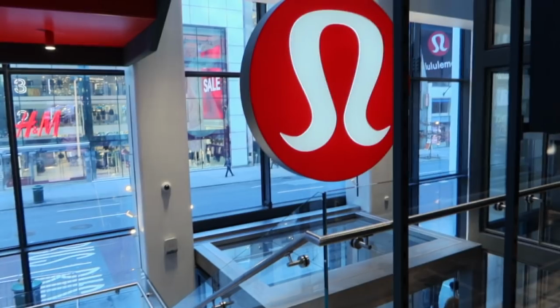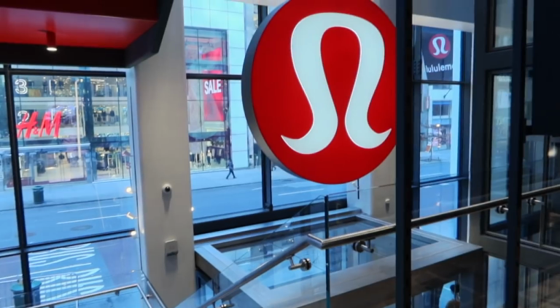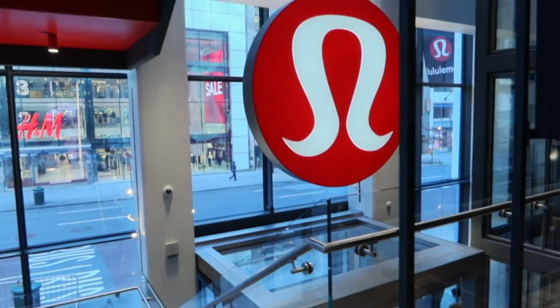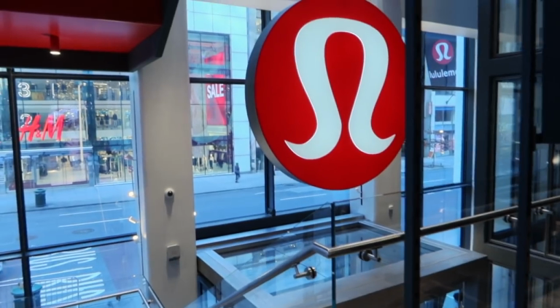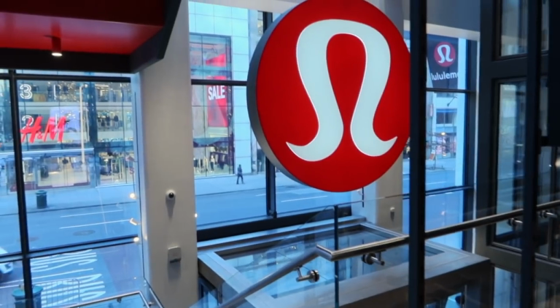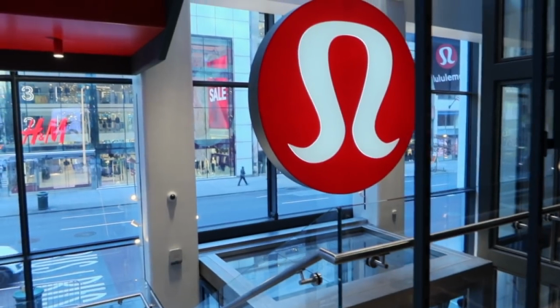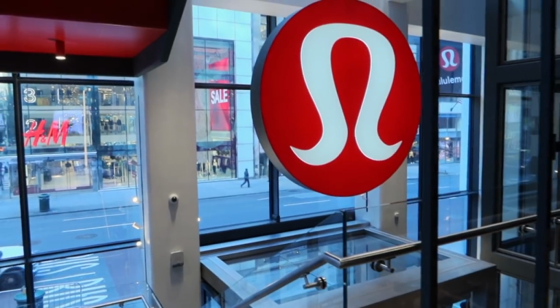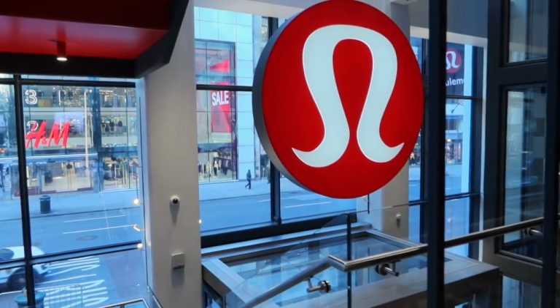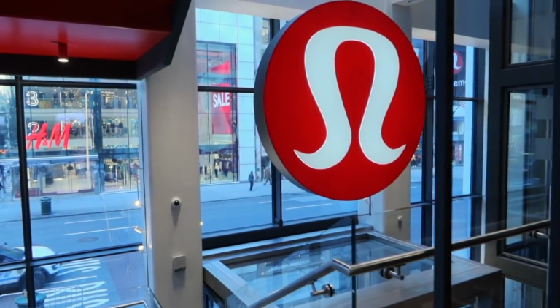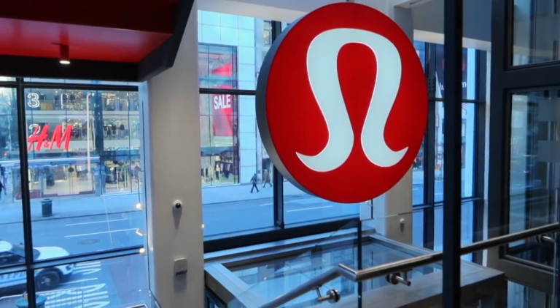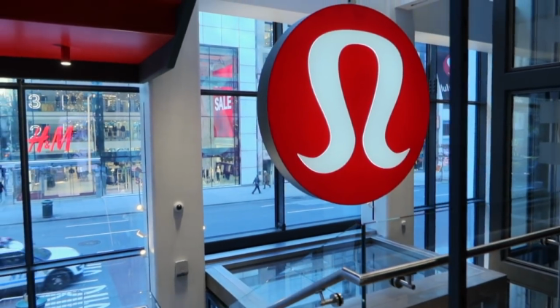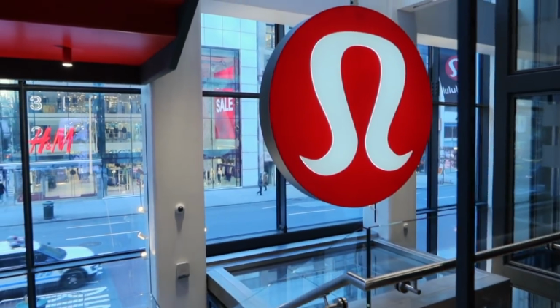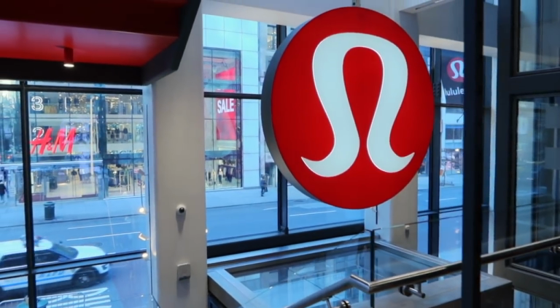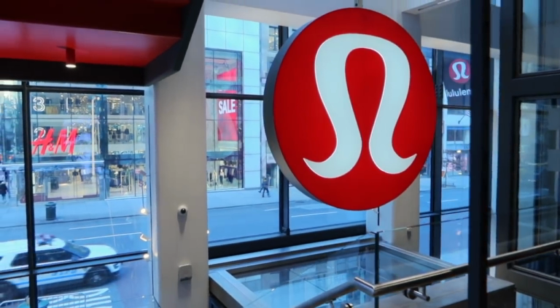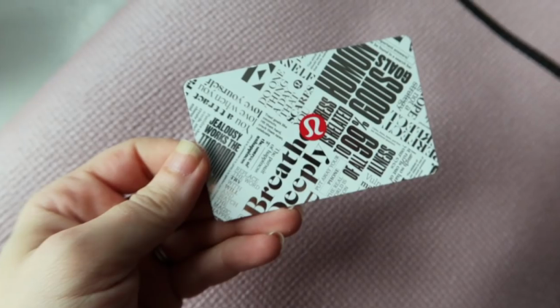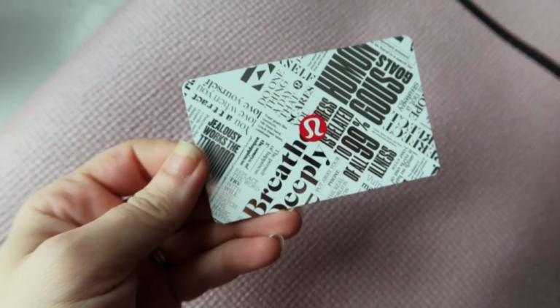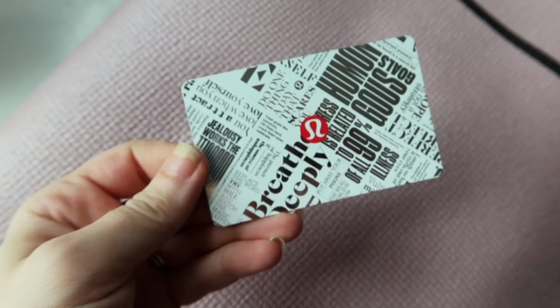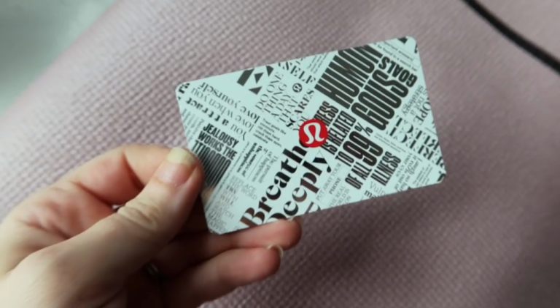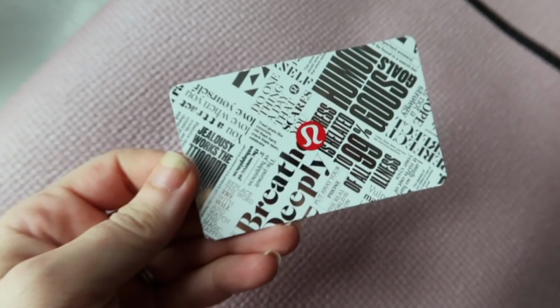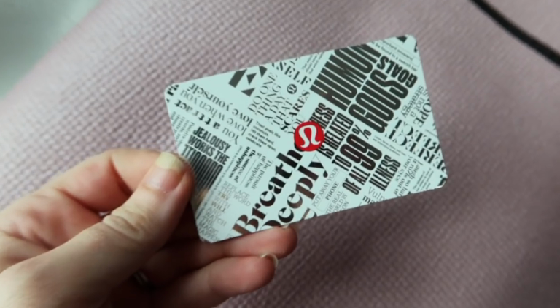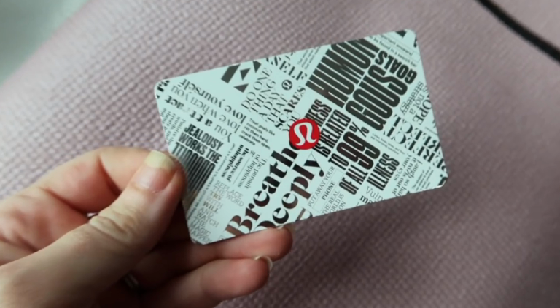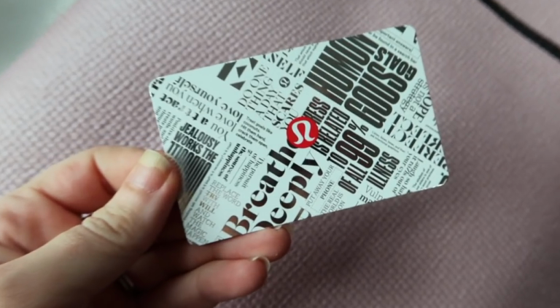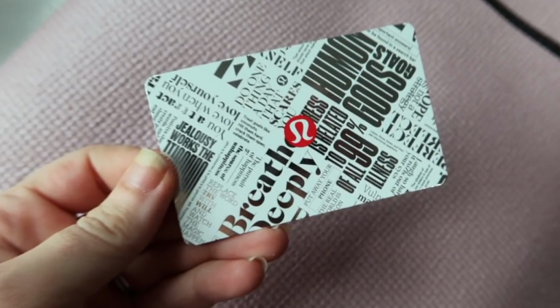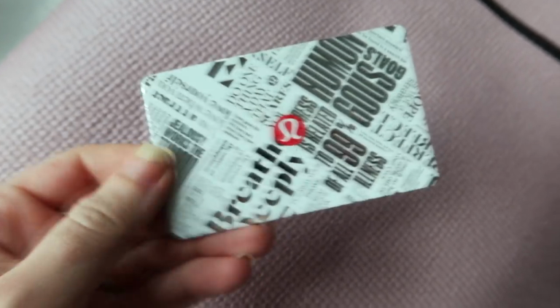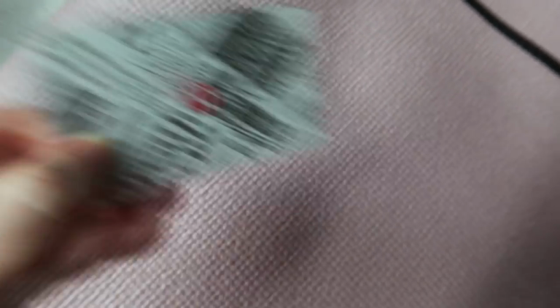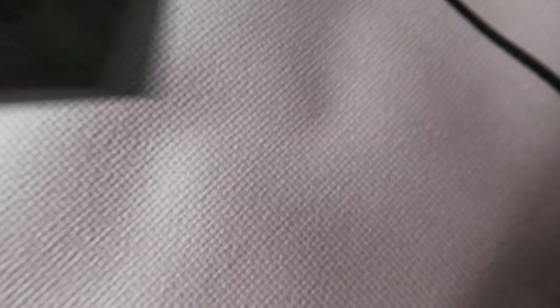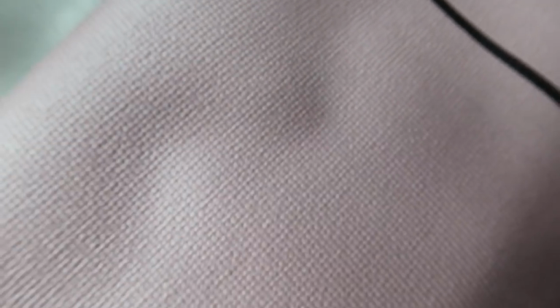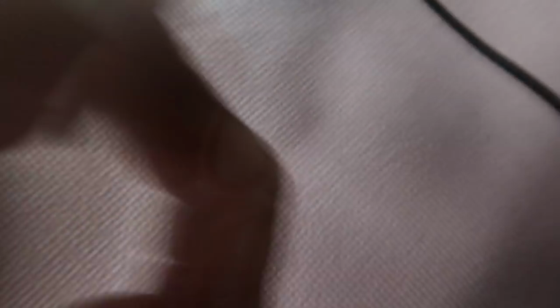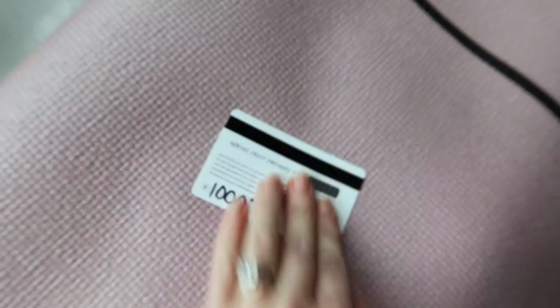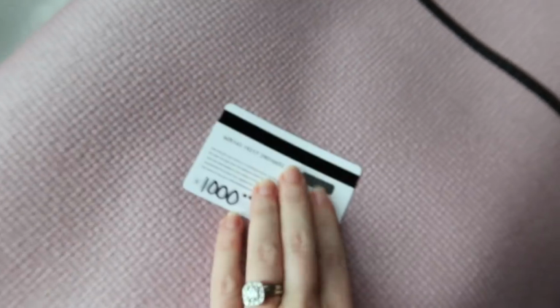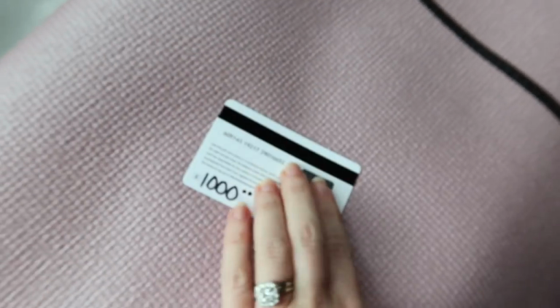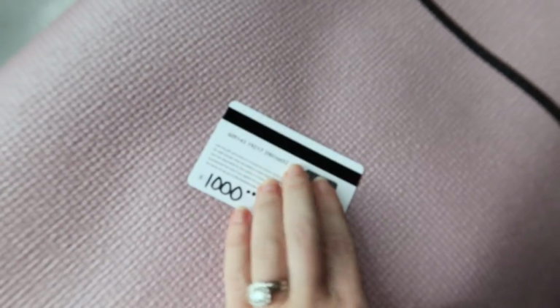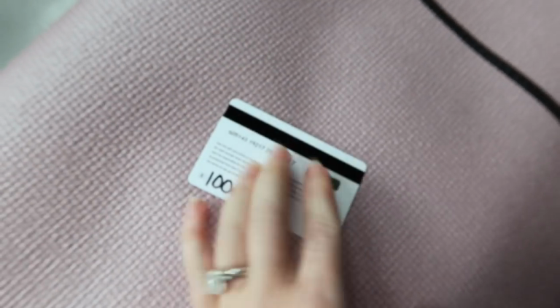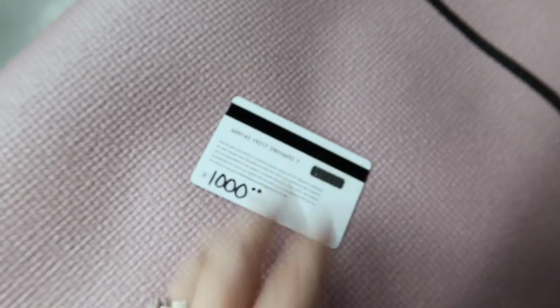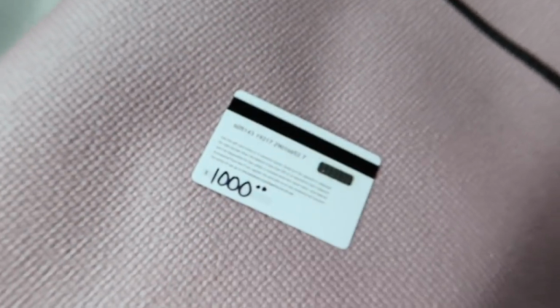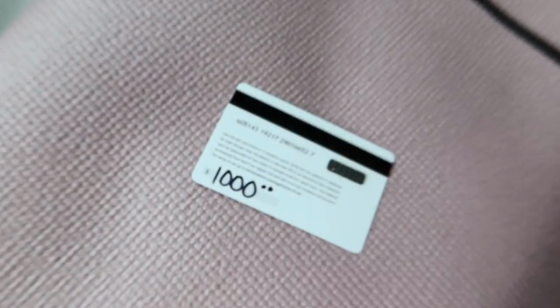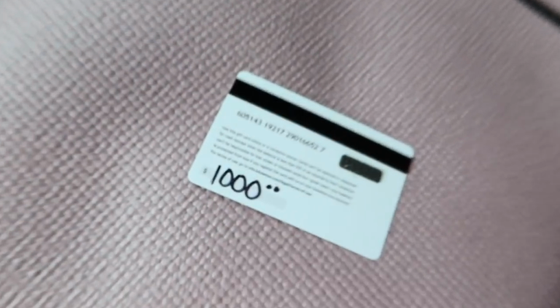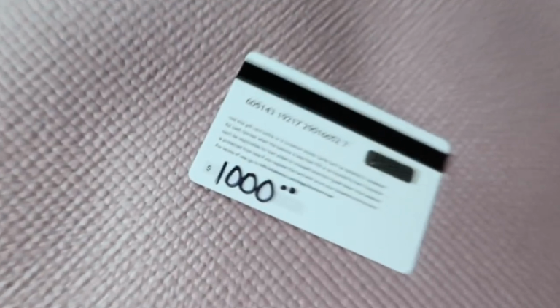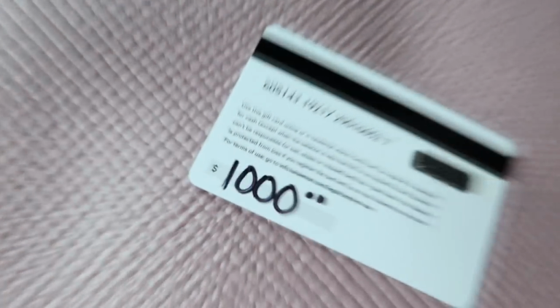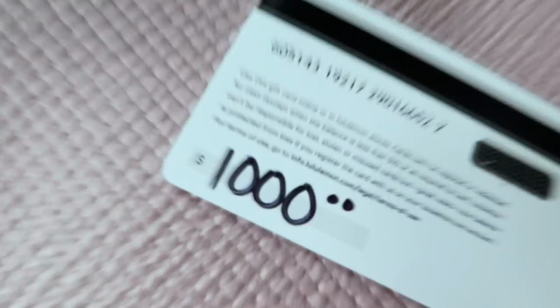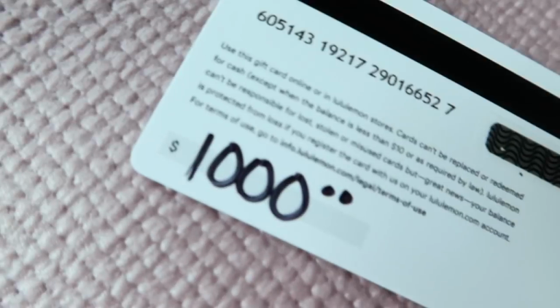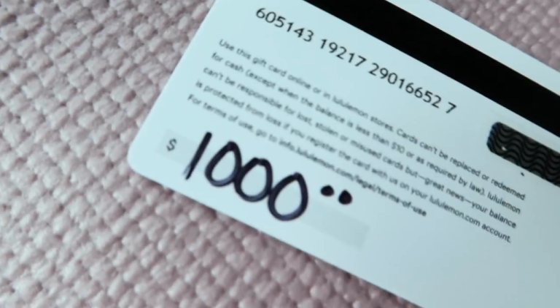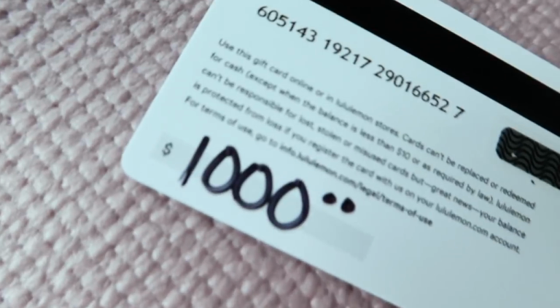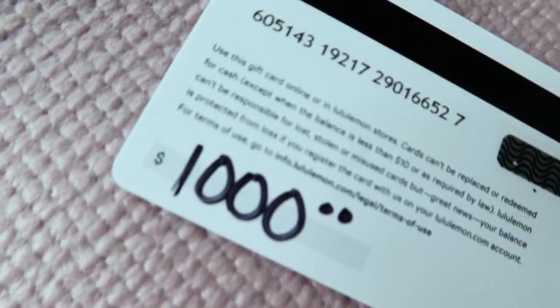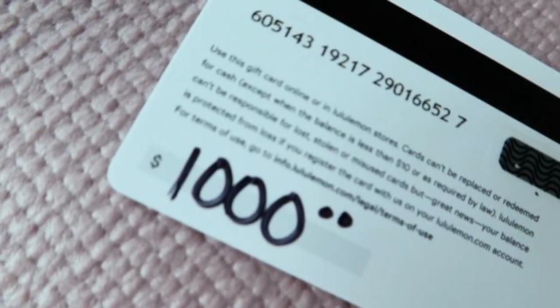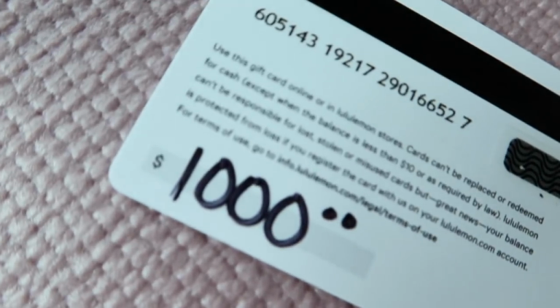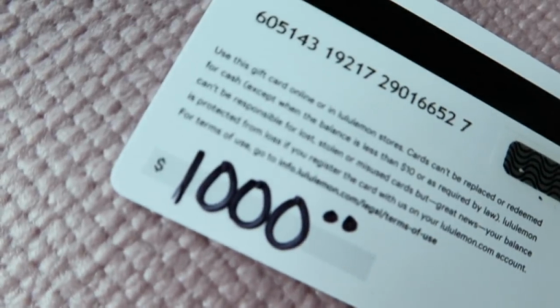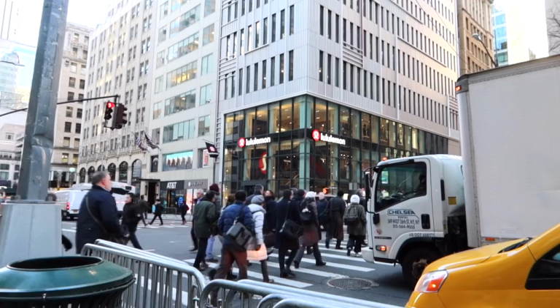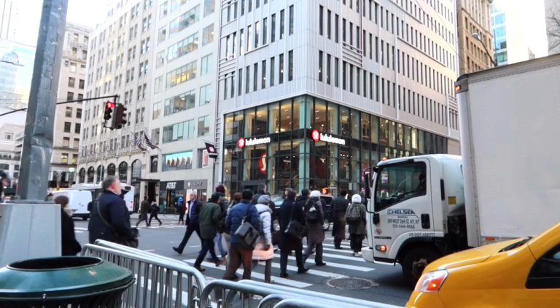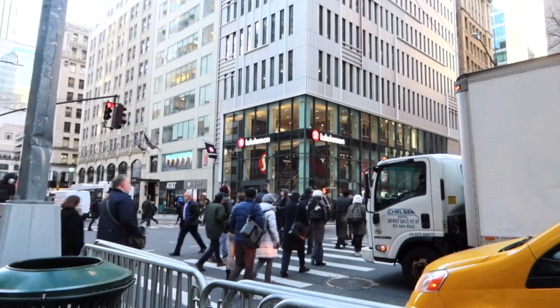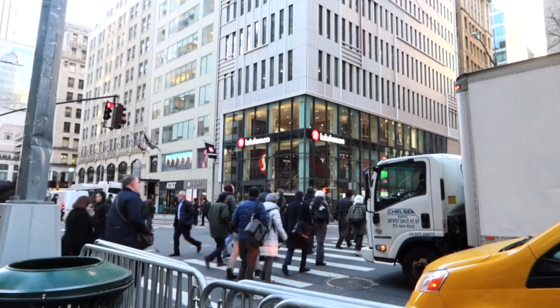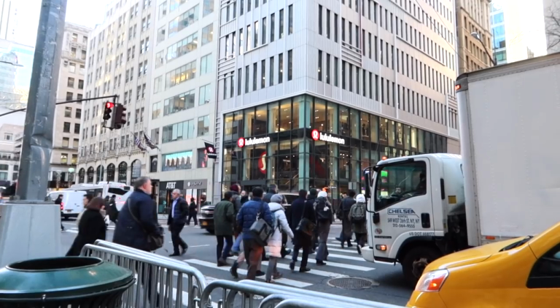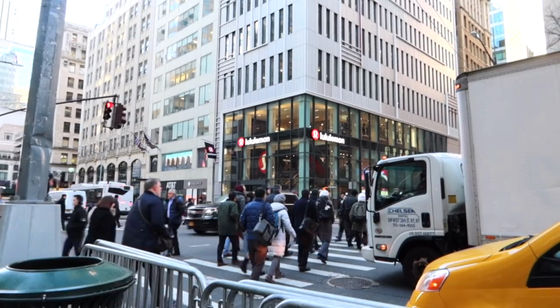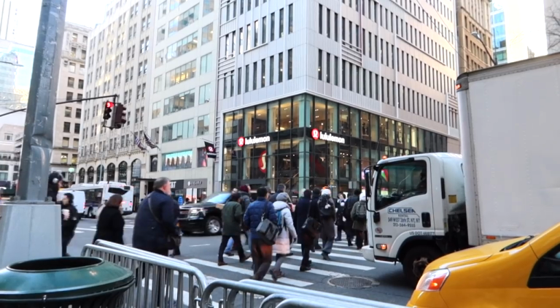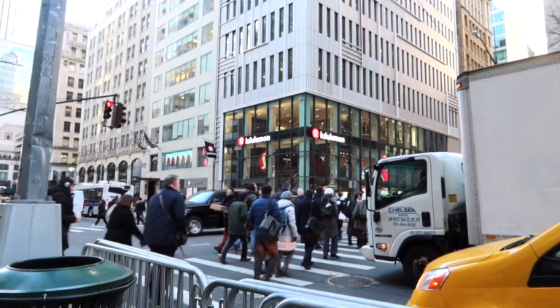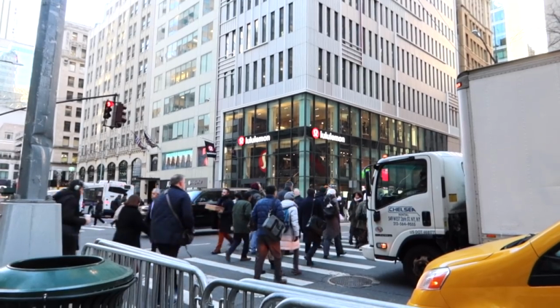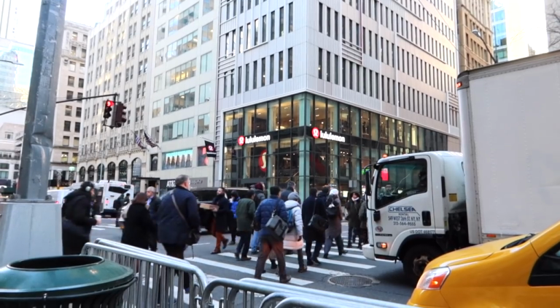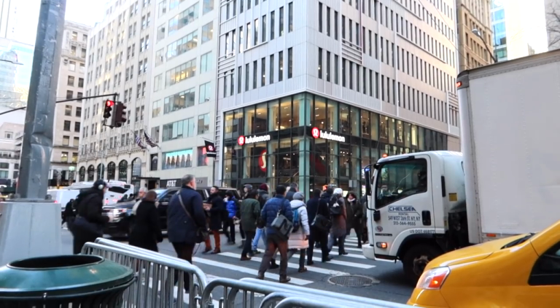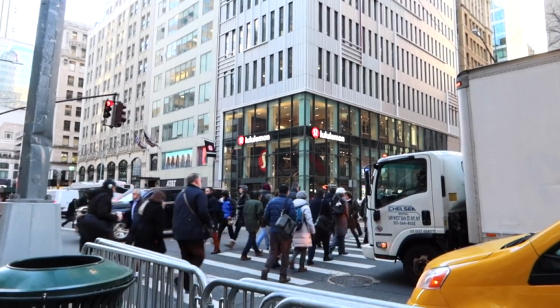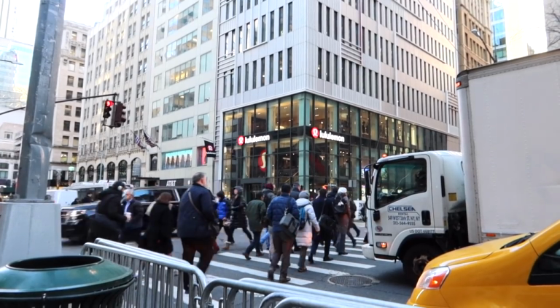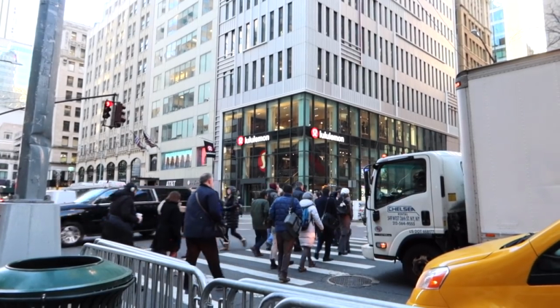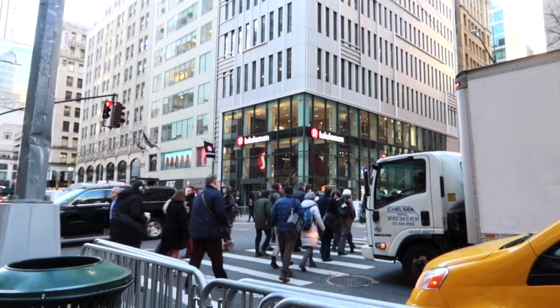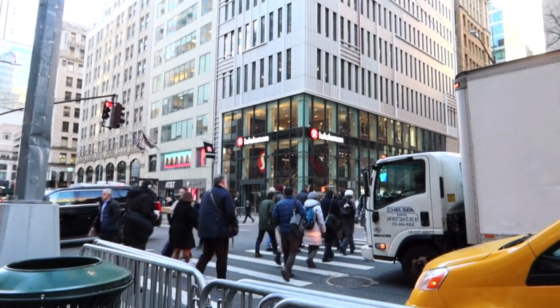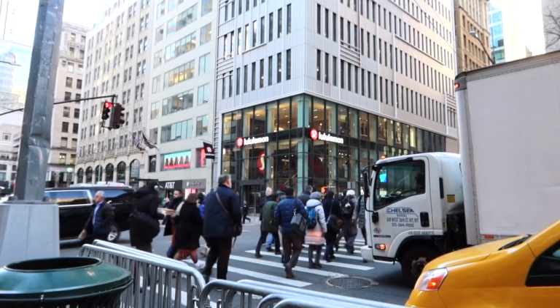In case you missed it, I got a $1,000 Lululemon gift card for Christmas and went ham at the gorgeous Fifth Avenue location last month.